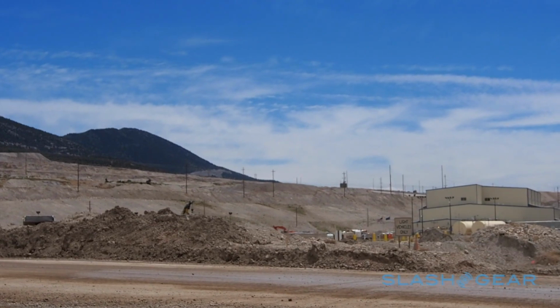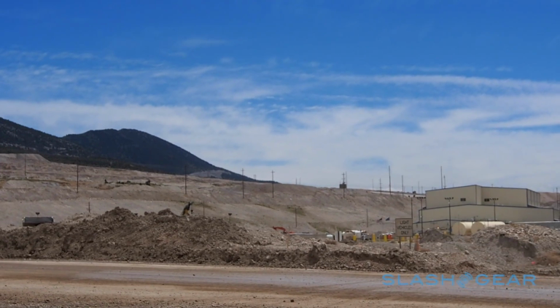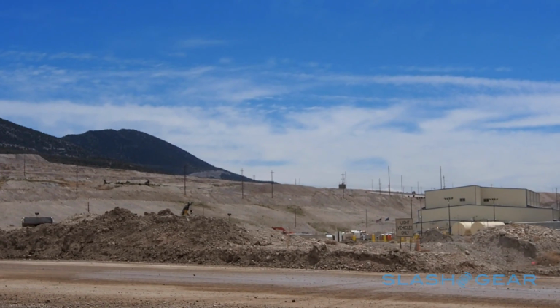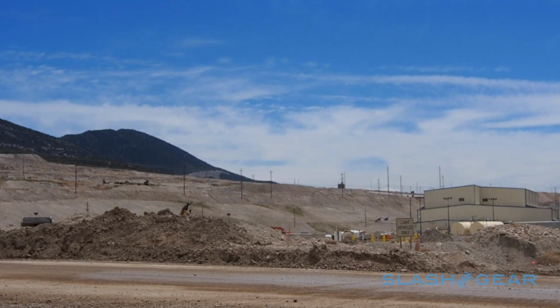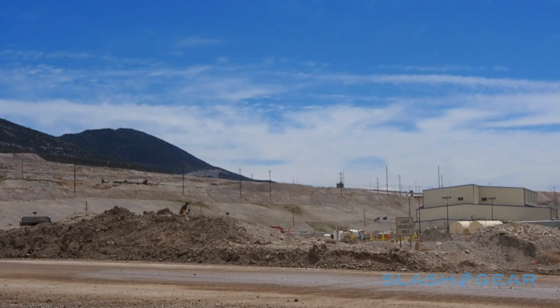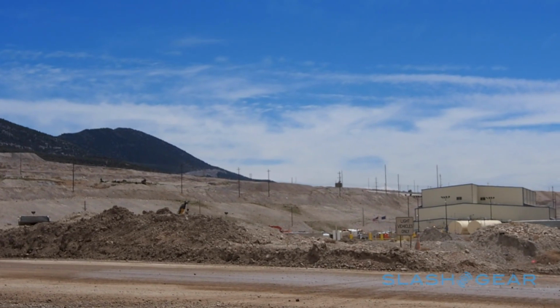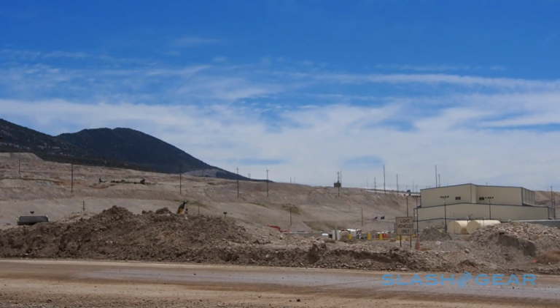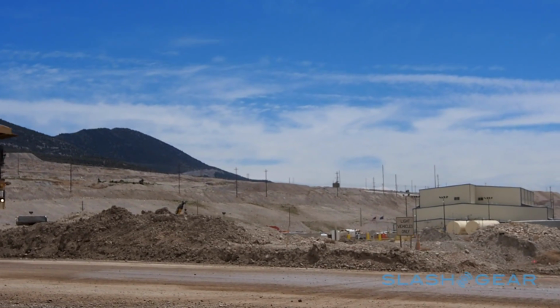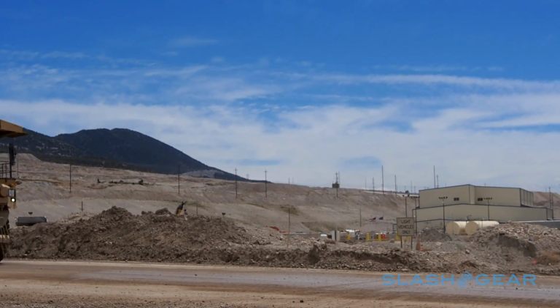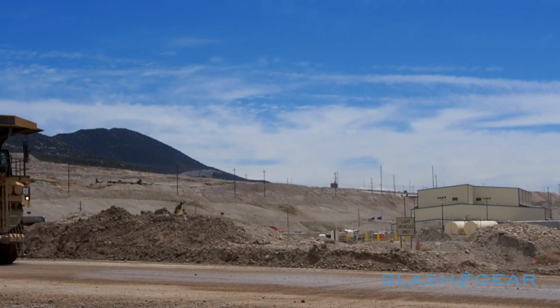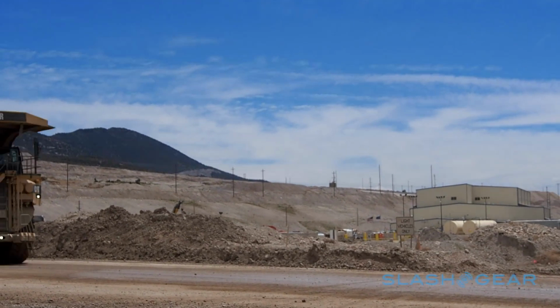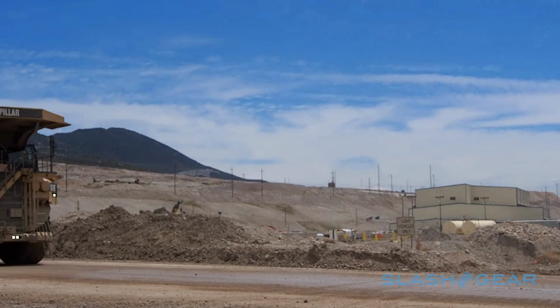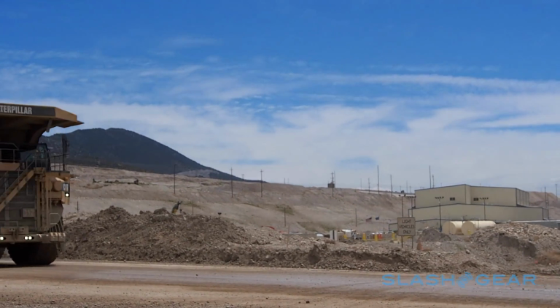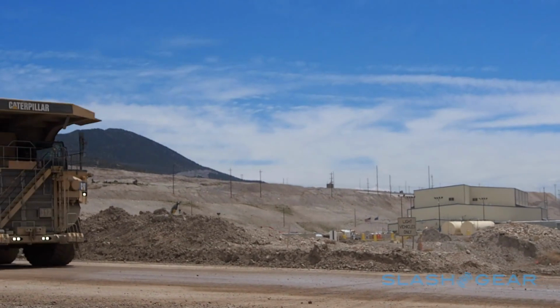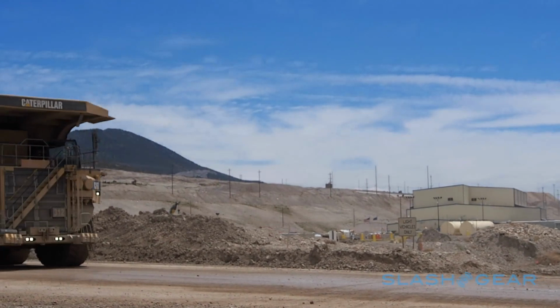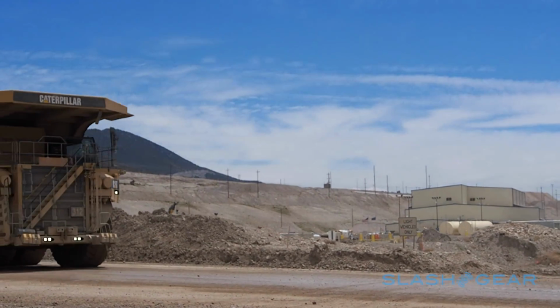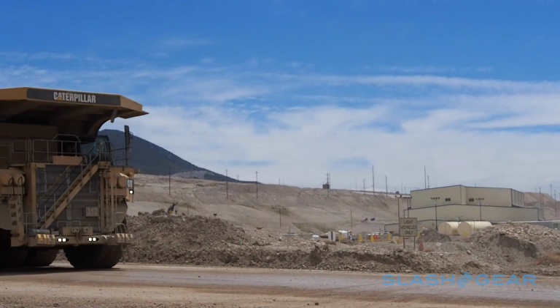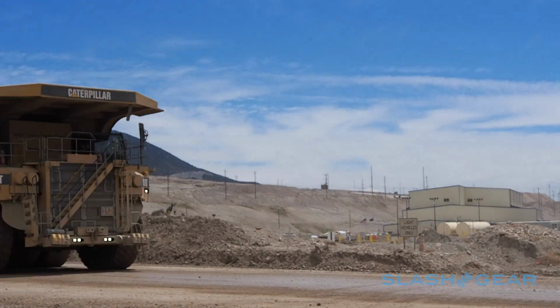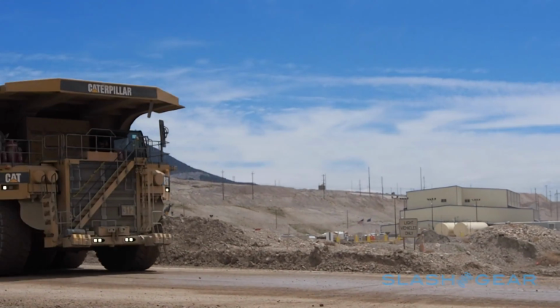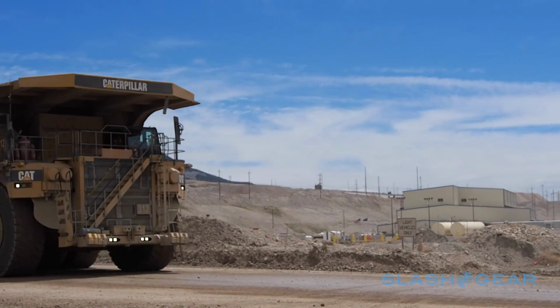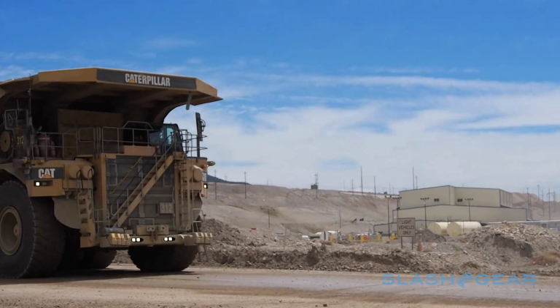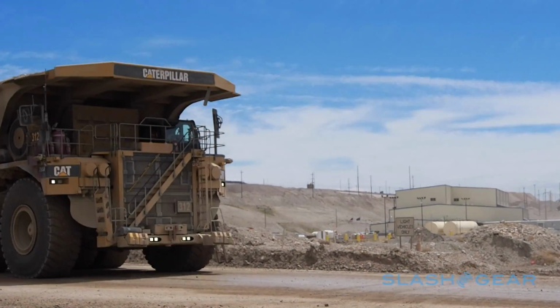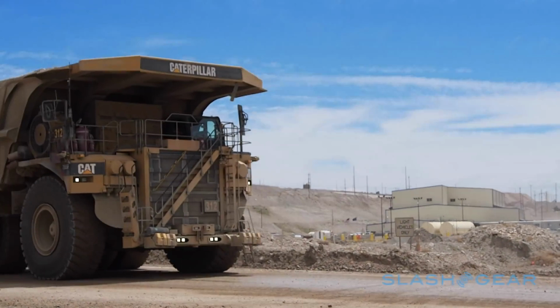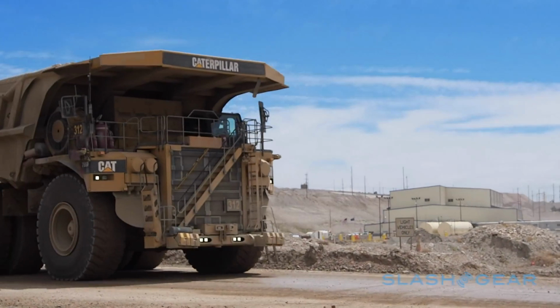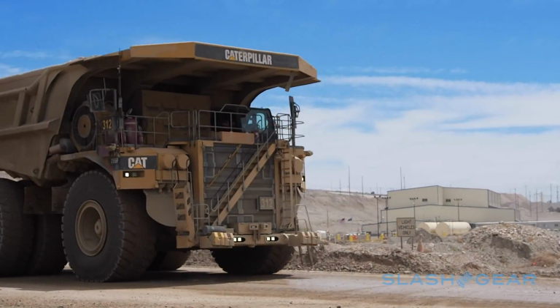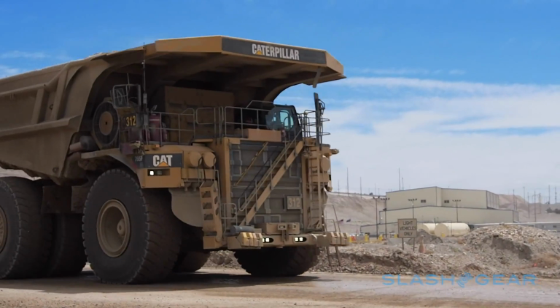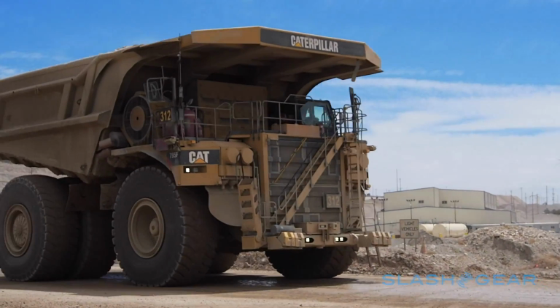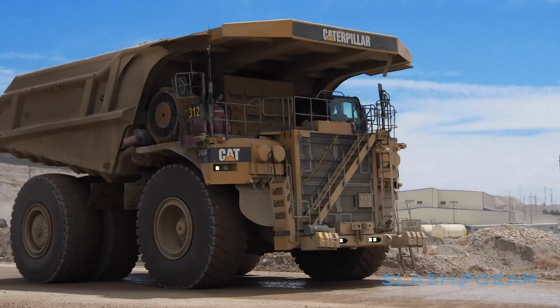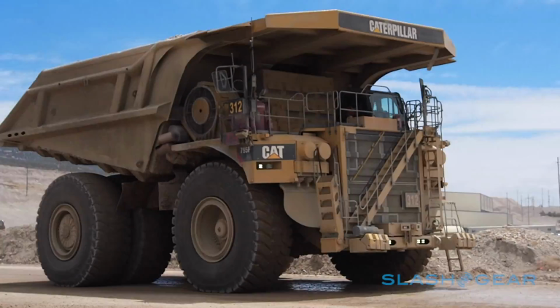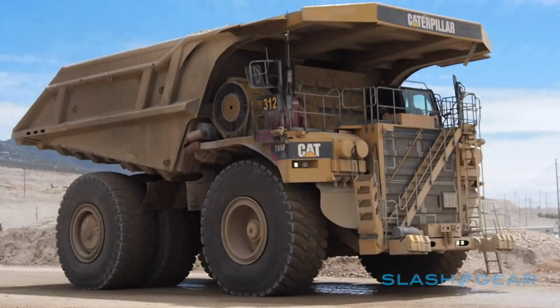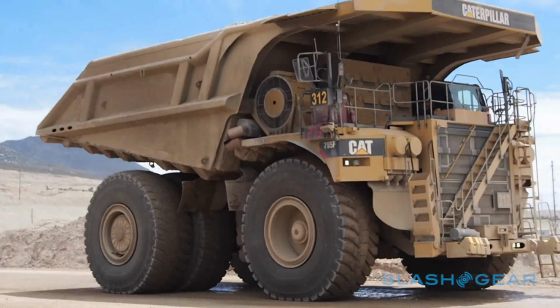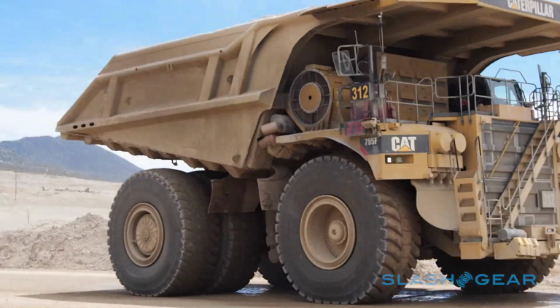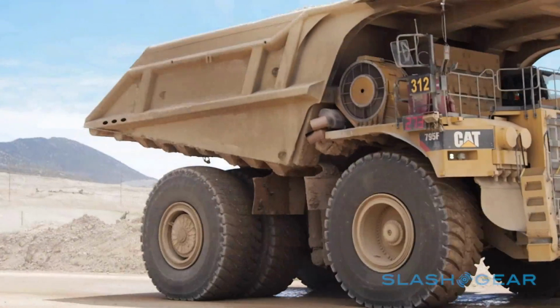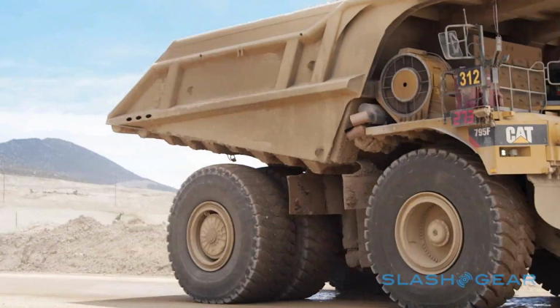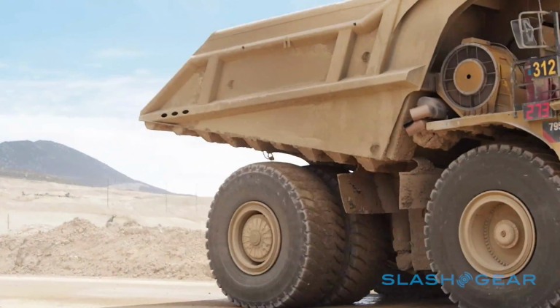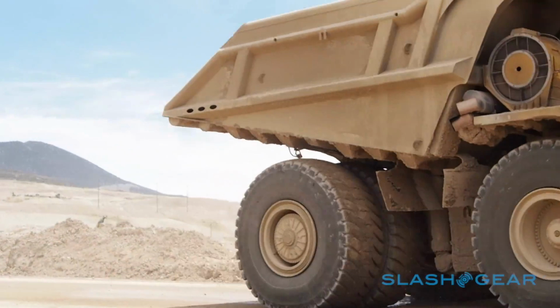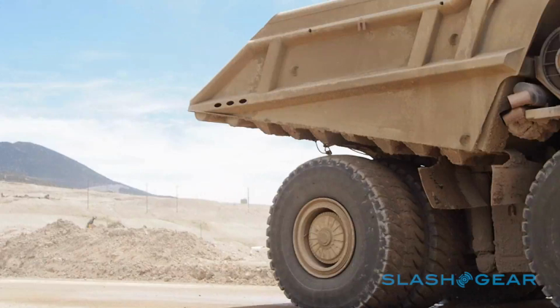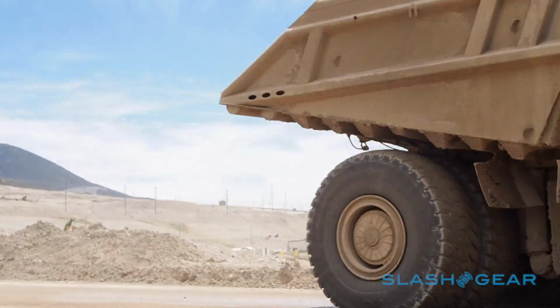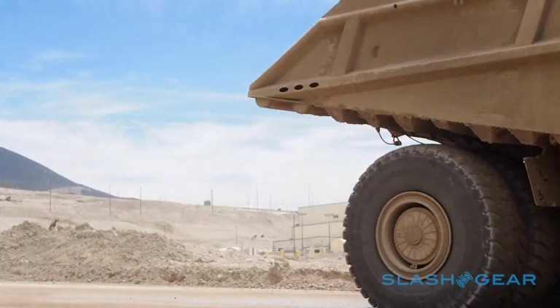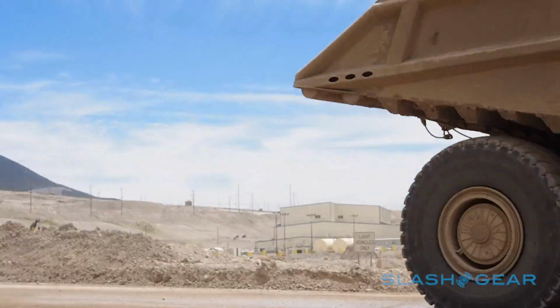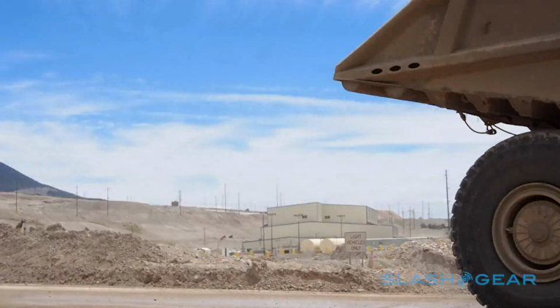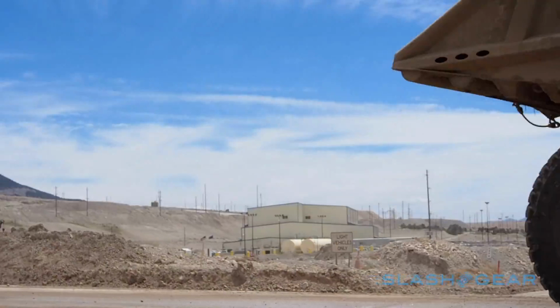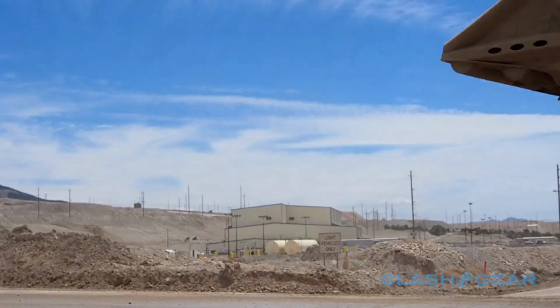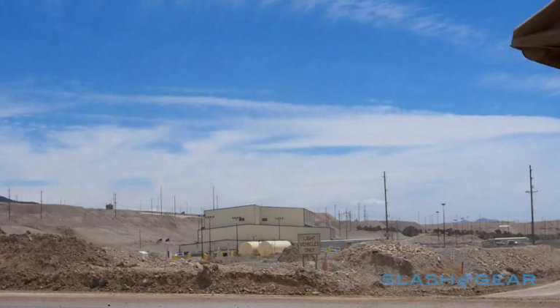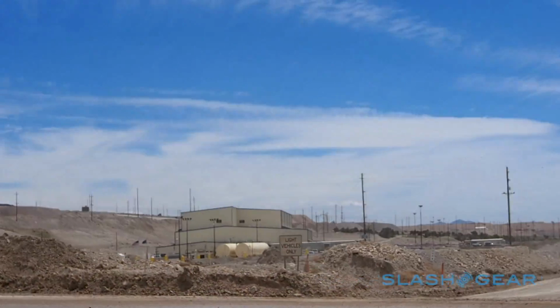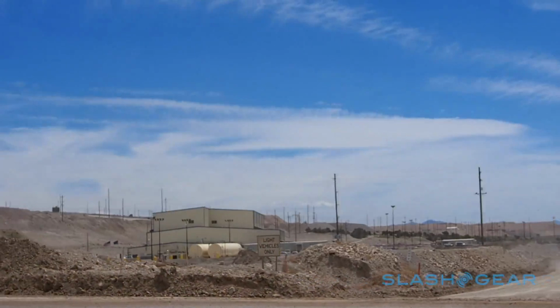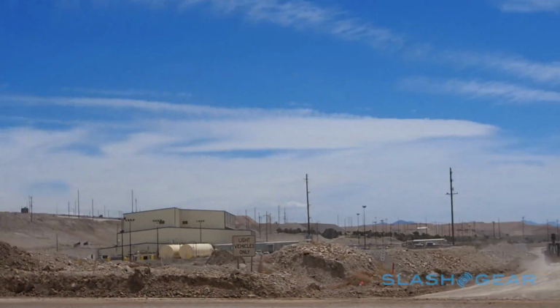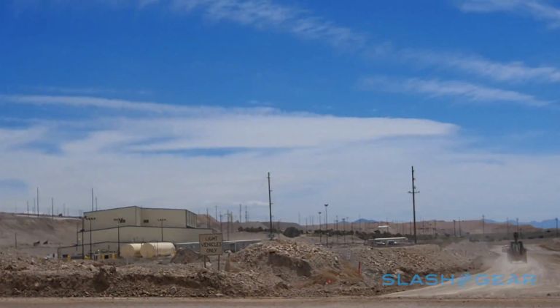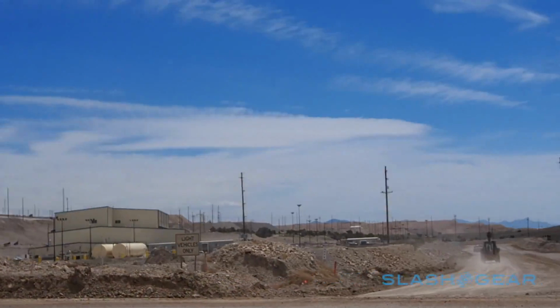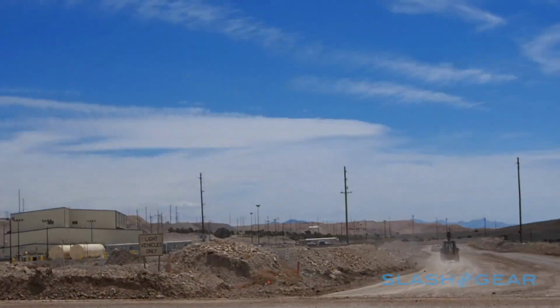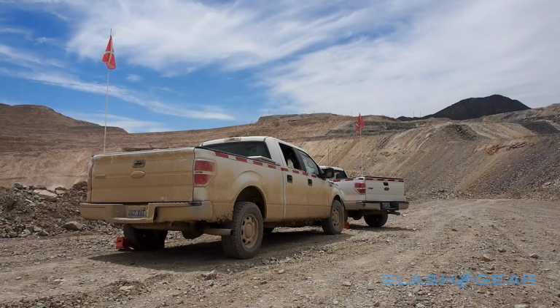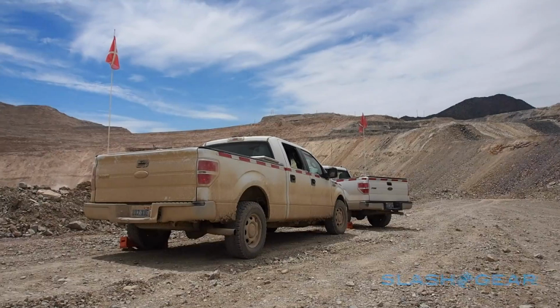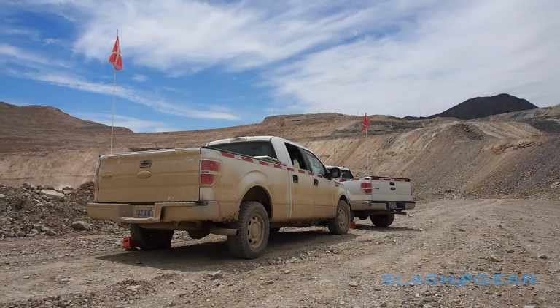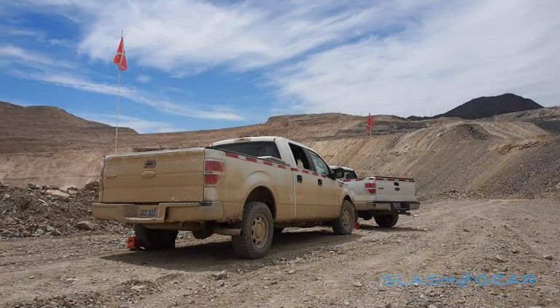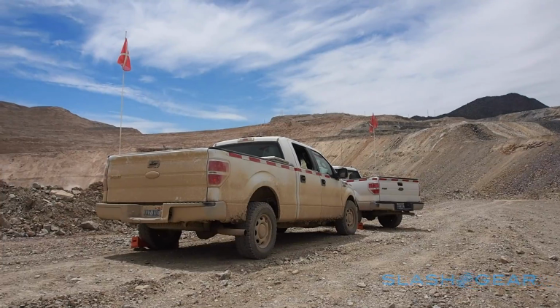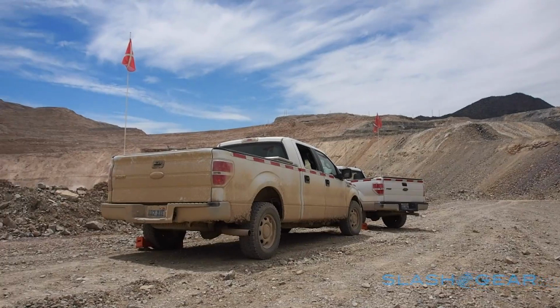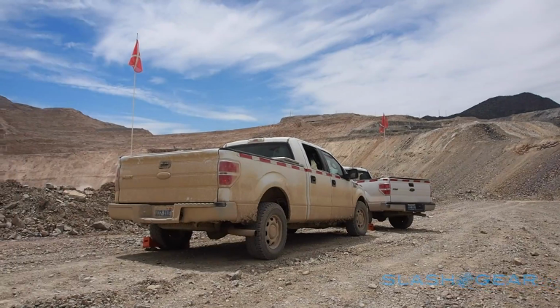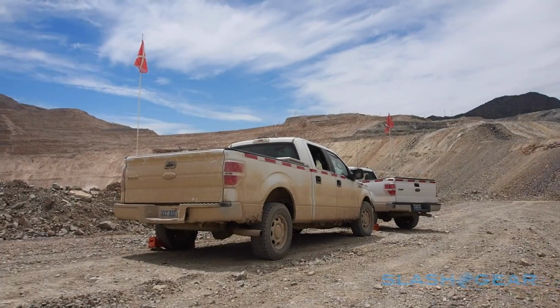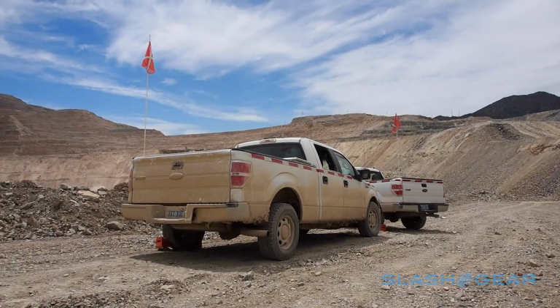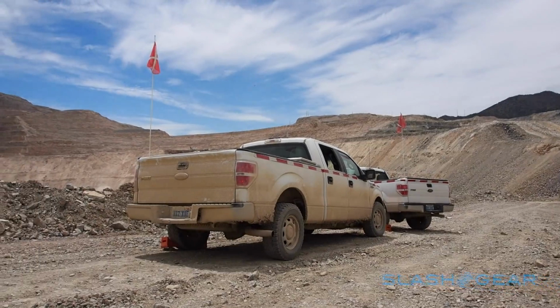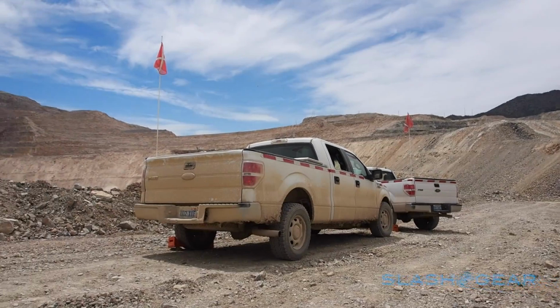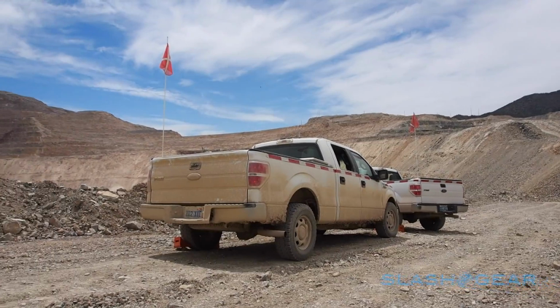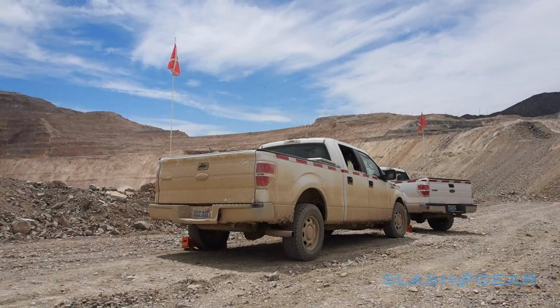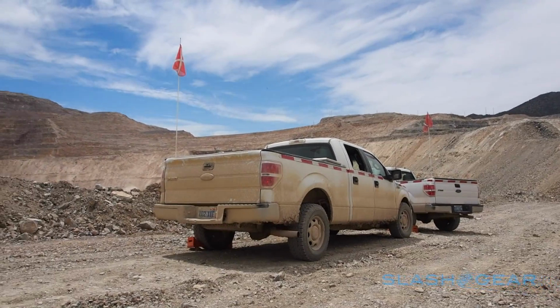Less weight means better fuel economy, and so Ford's 2.7-litre EcoBoost joins the lineup — a V6 with similar power to a mid-range V8.